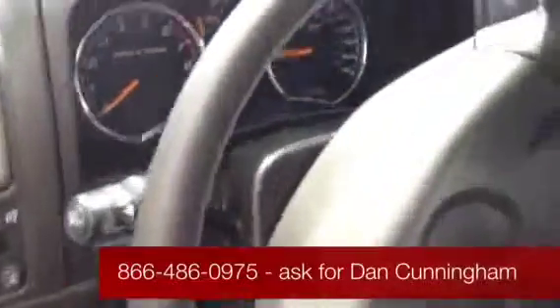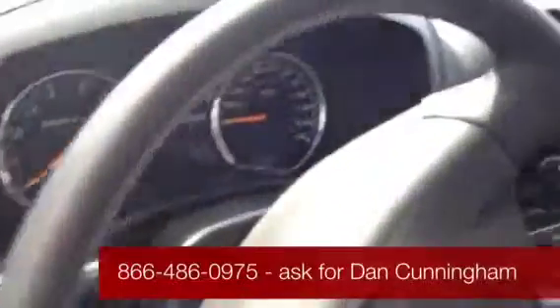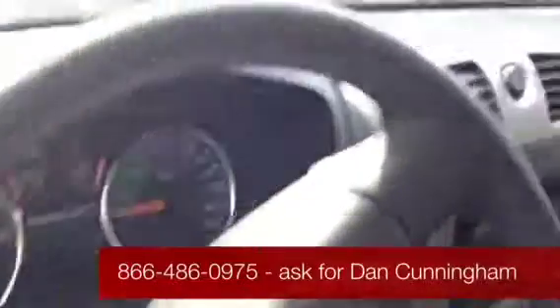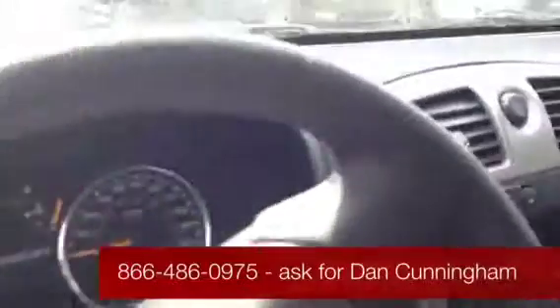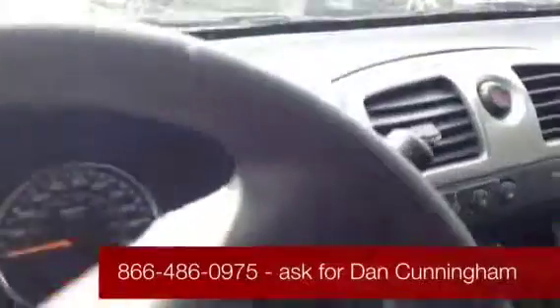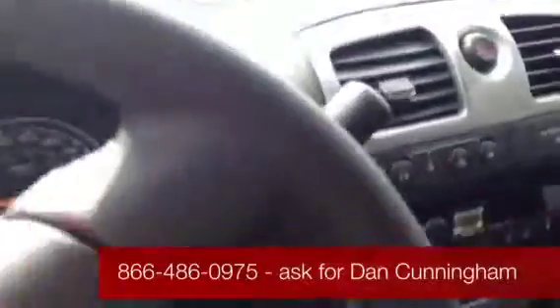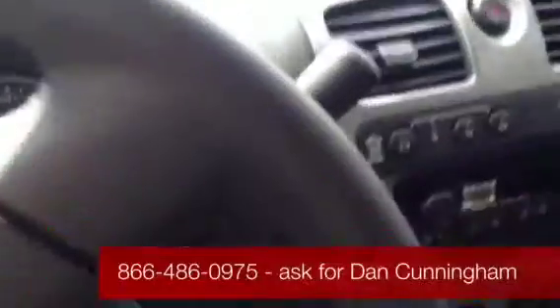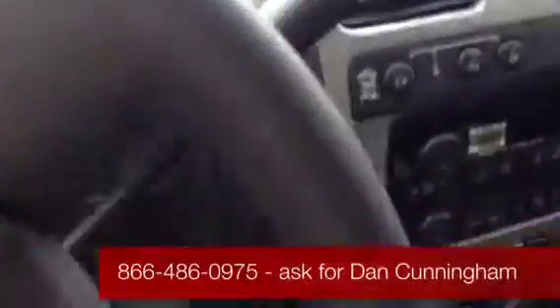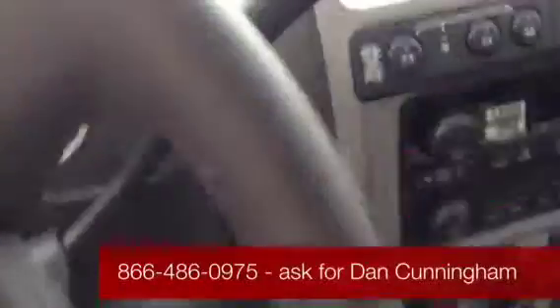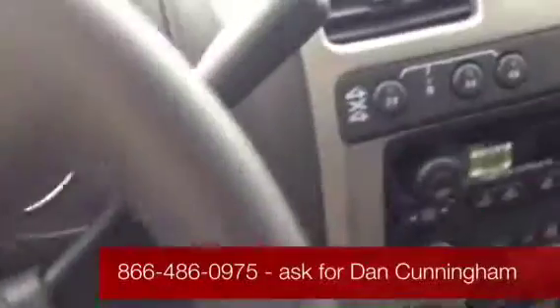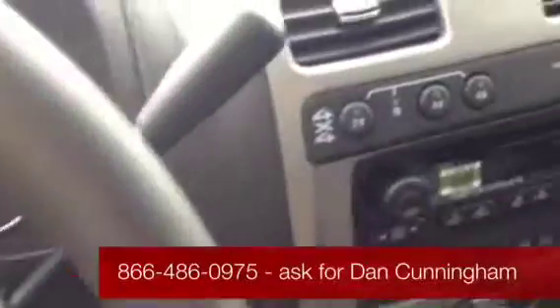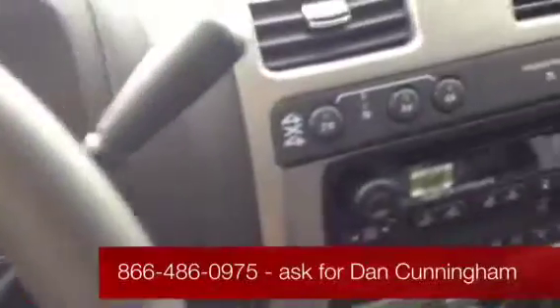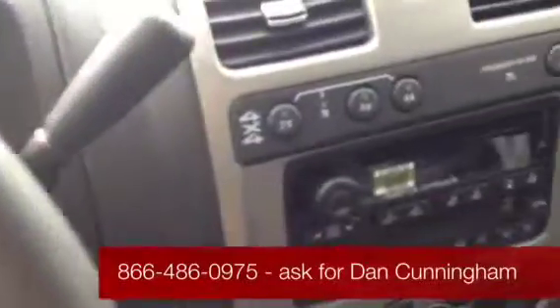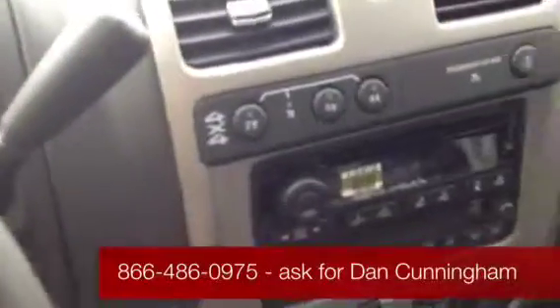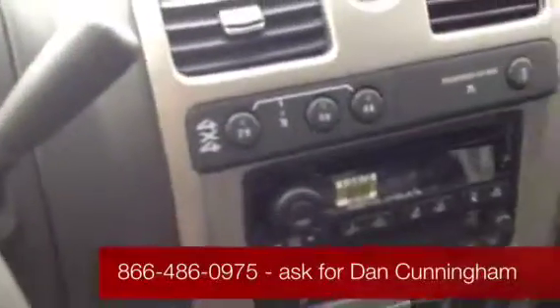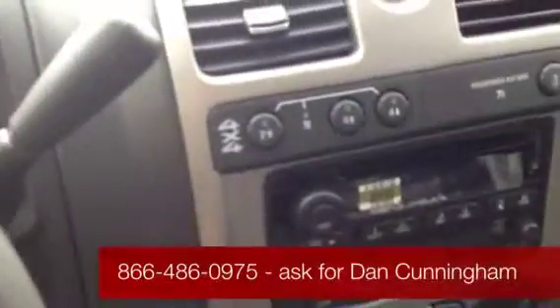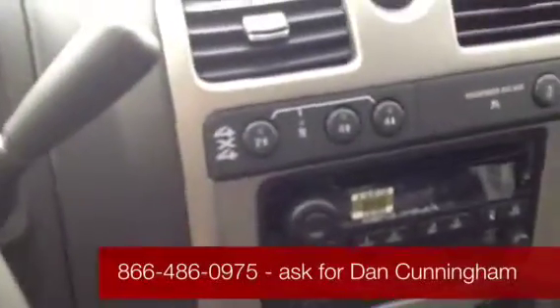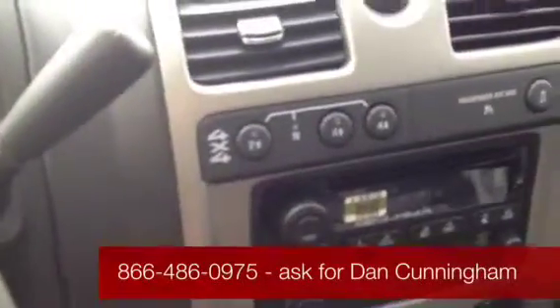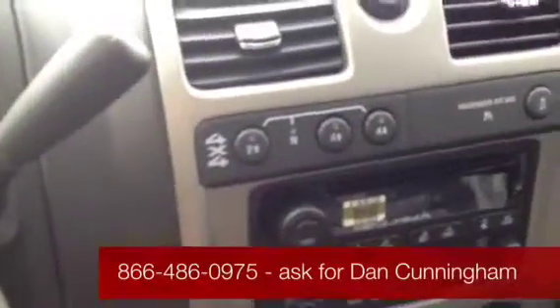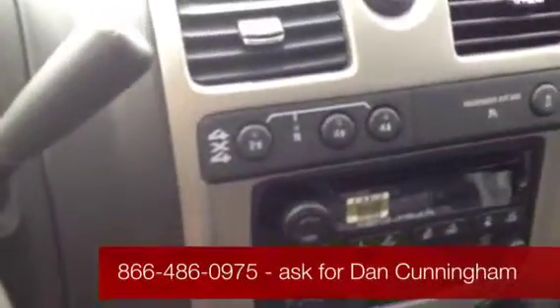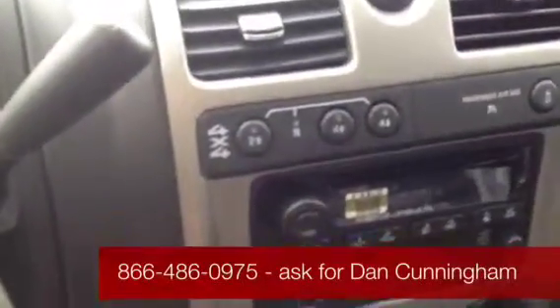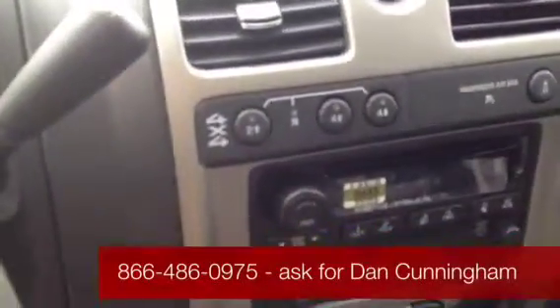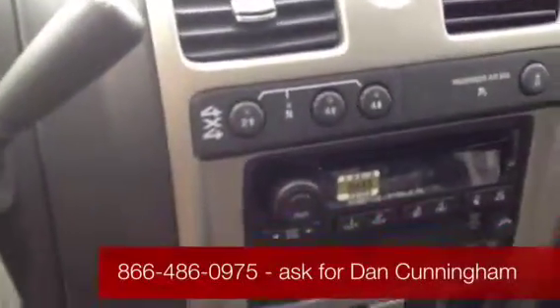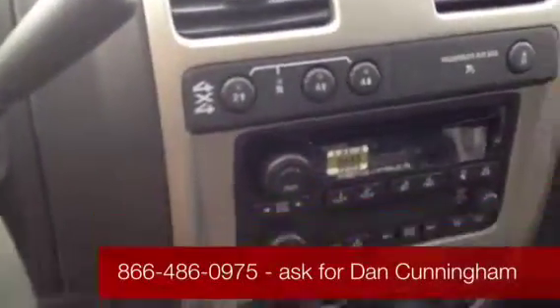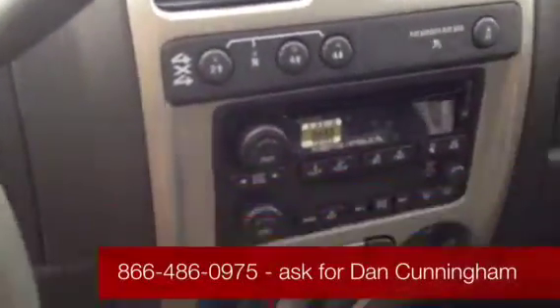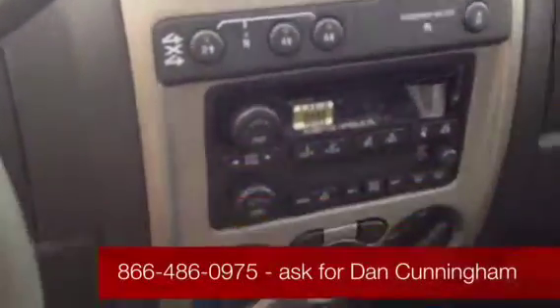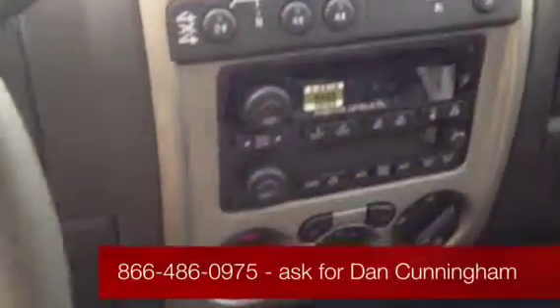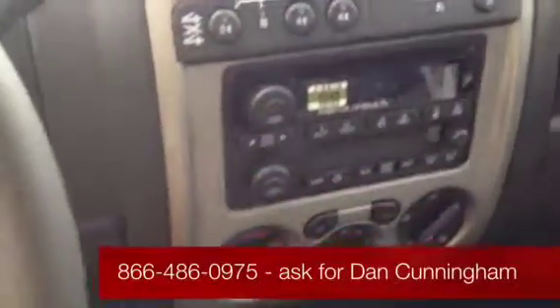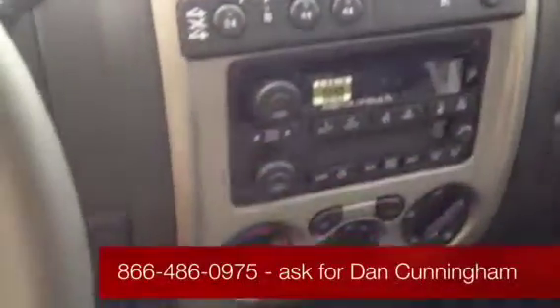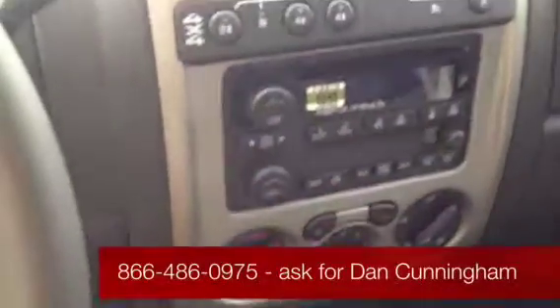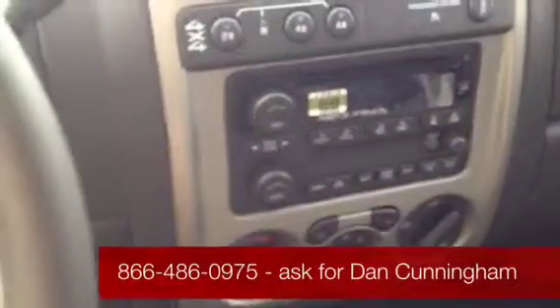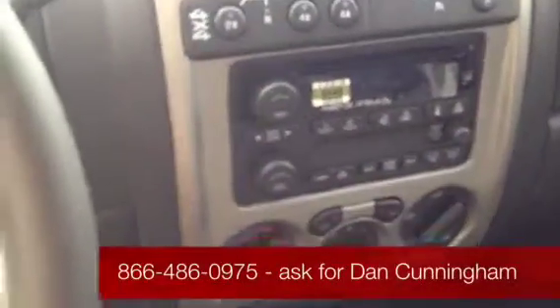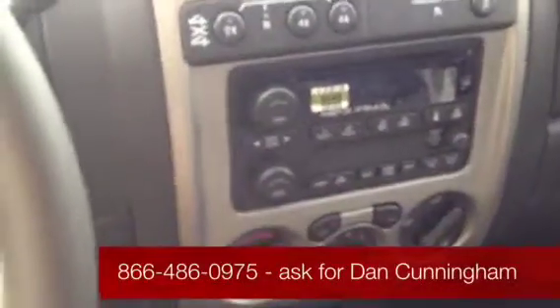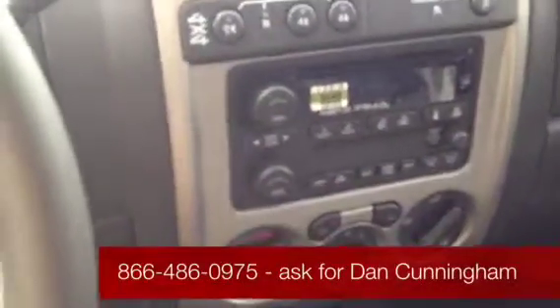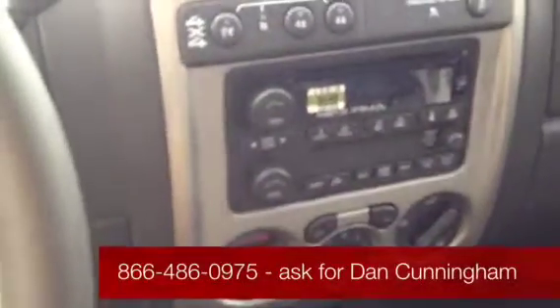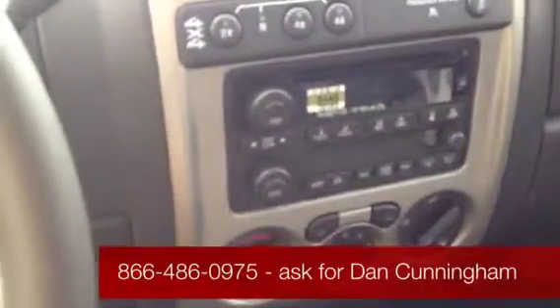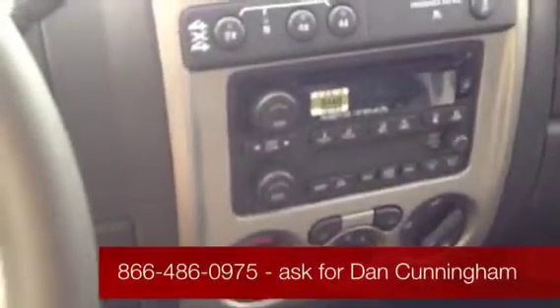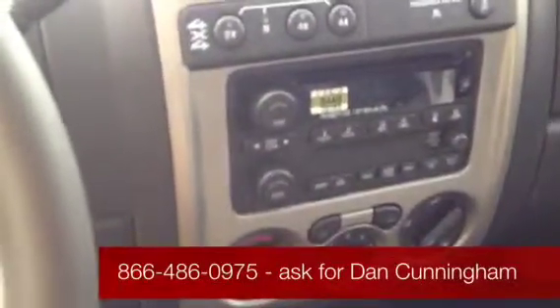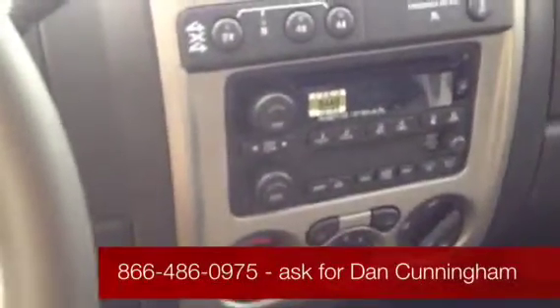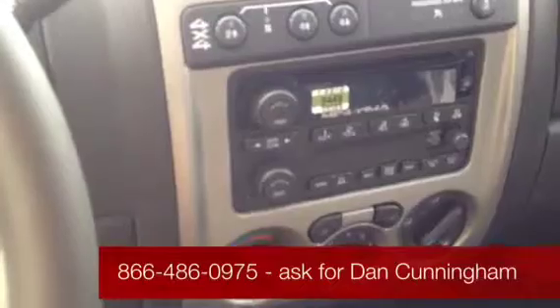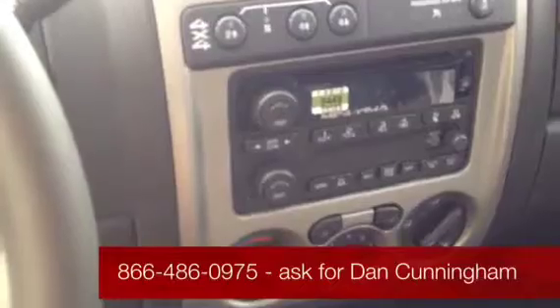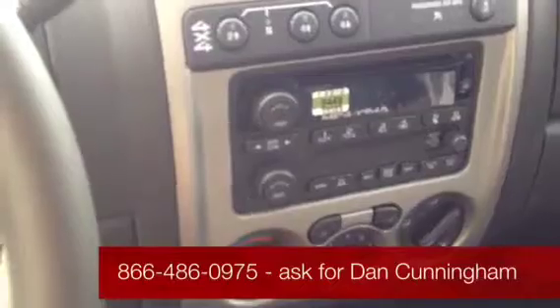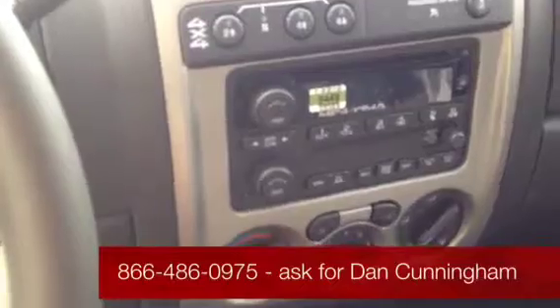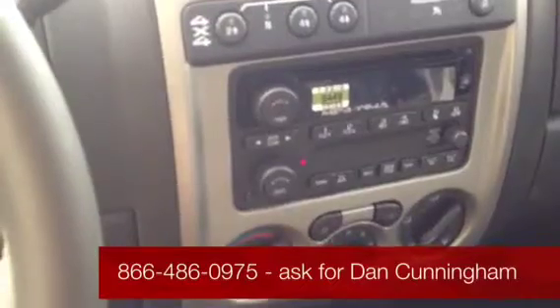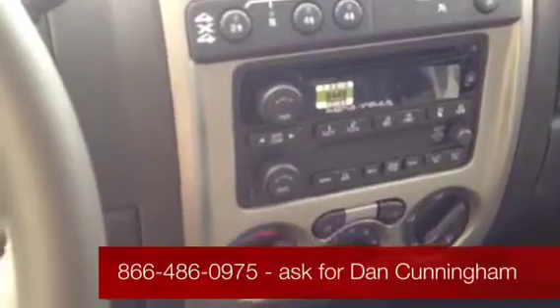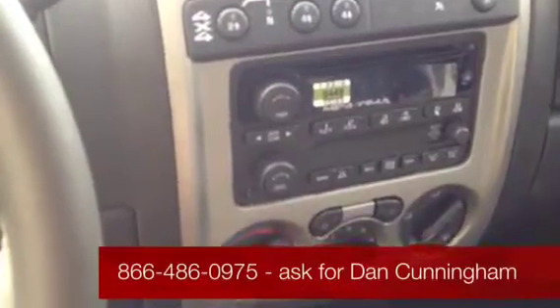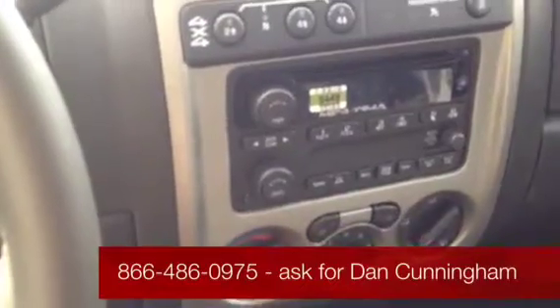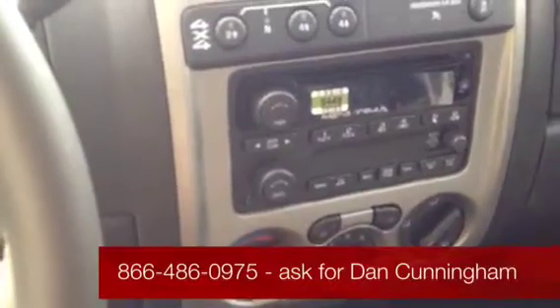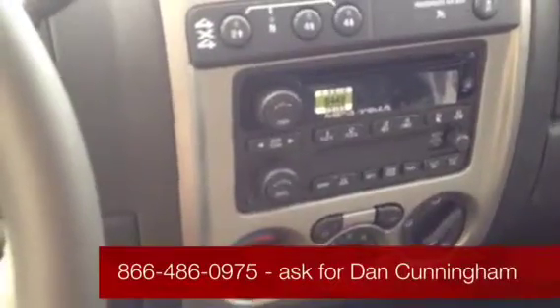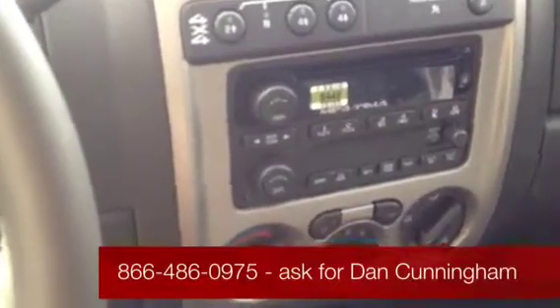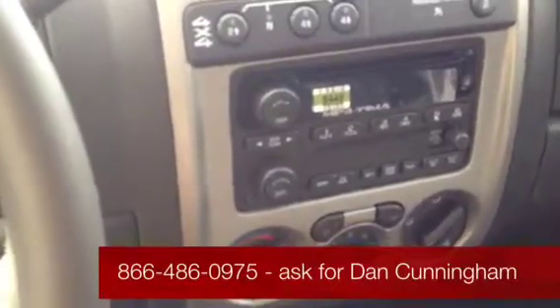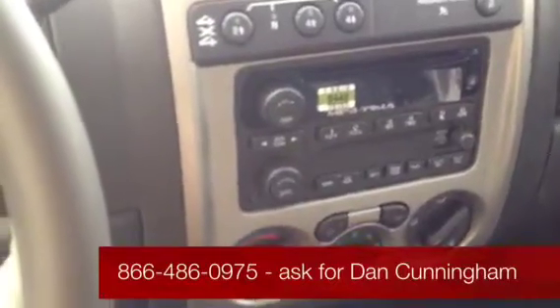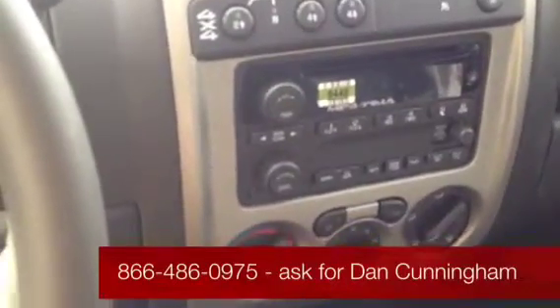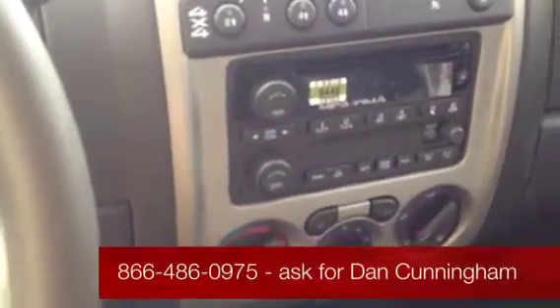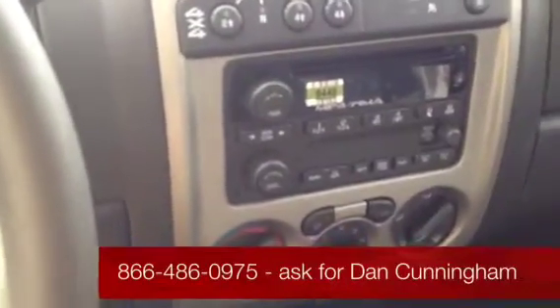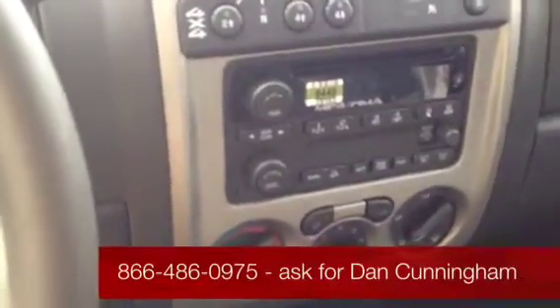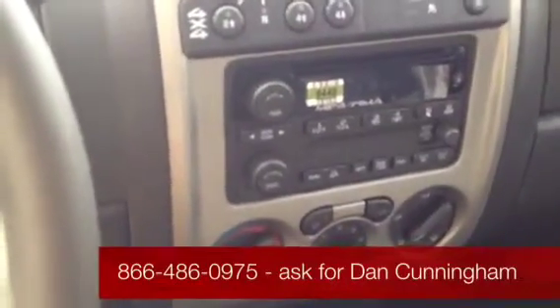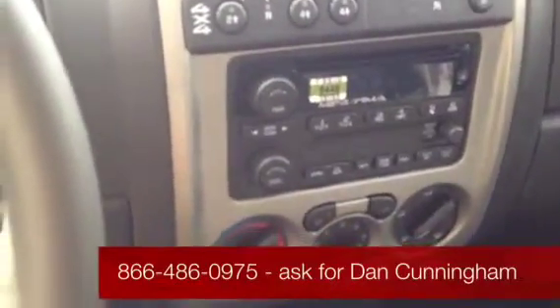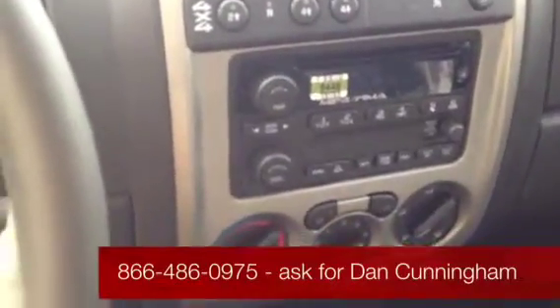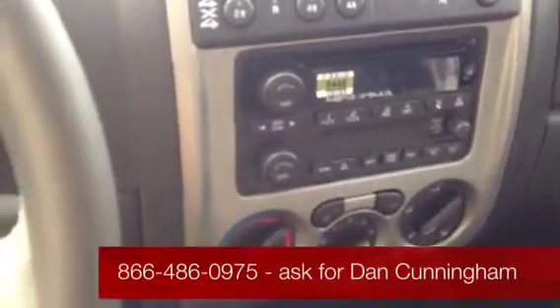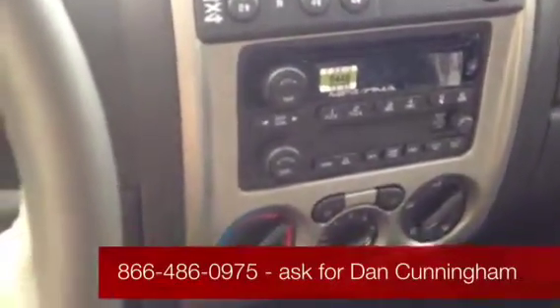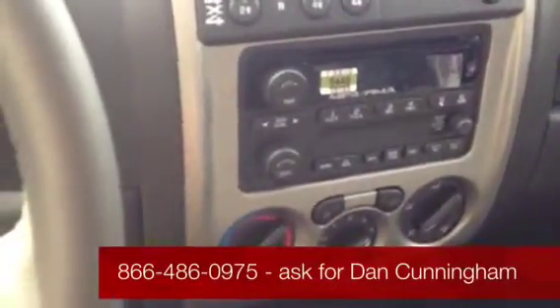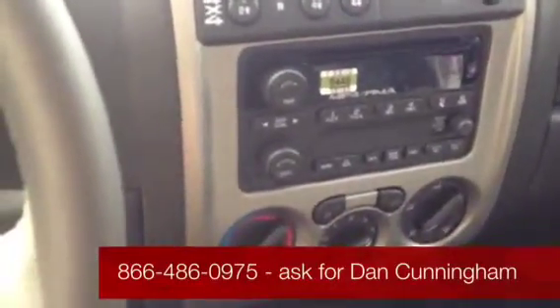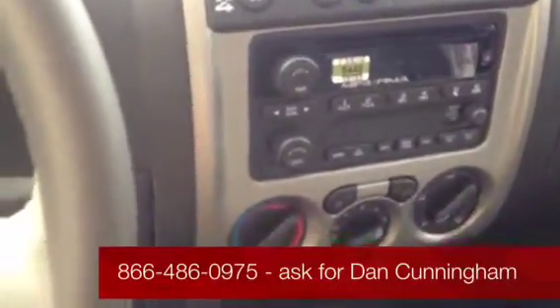The vehicle comes equipped with selectable four-wheel drive. You have an AM FM CD player with MP3 and WMA capabilities.